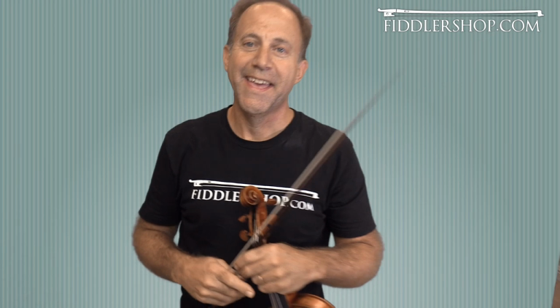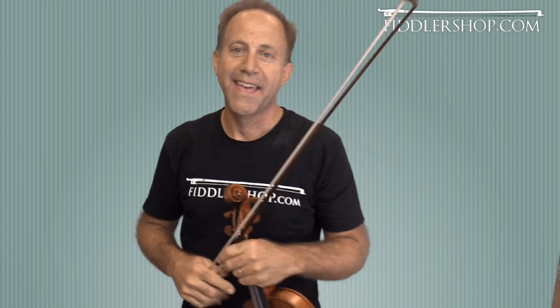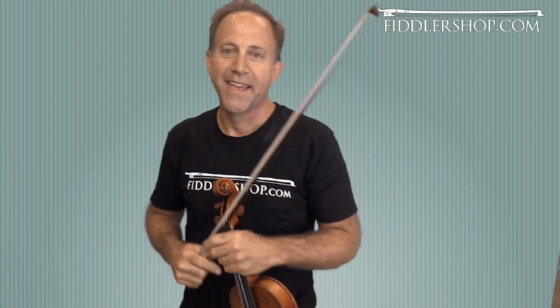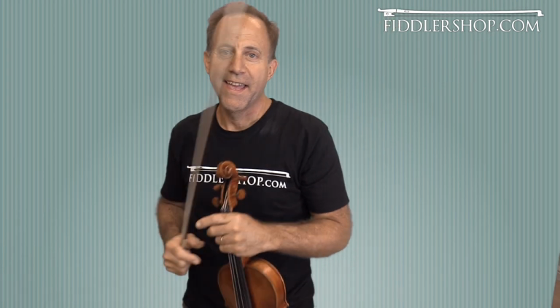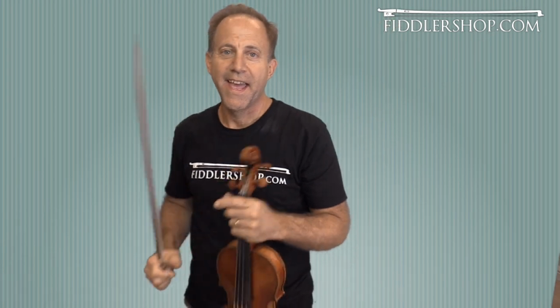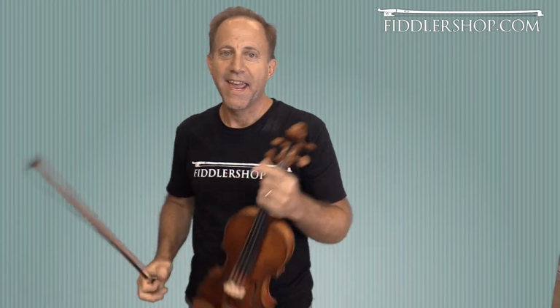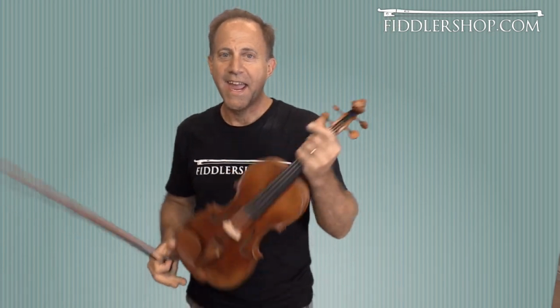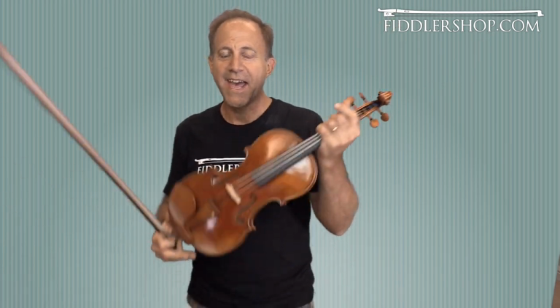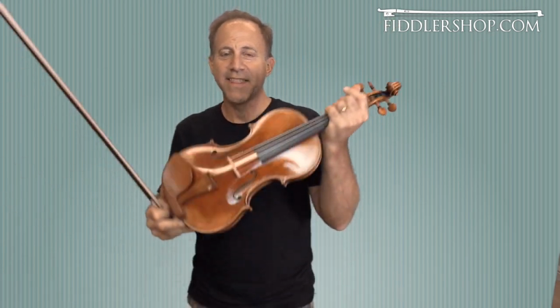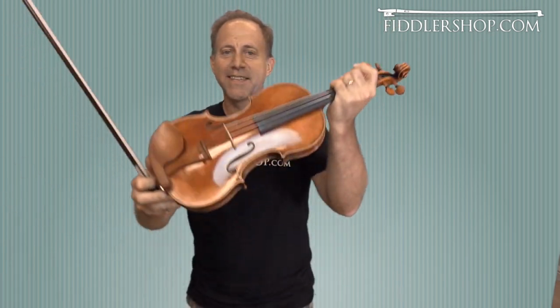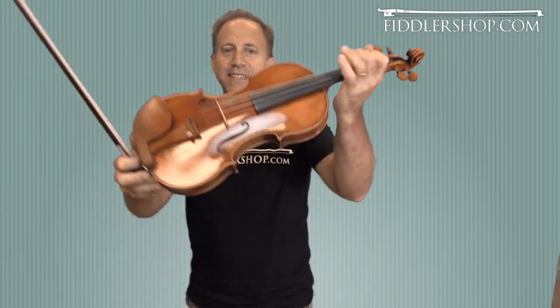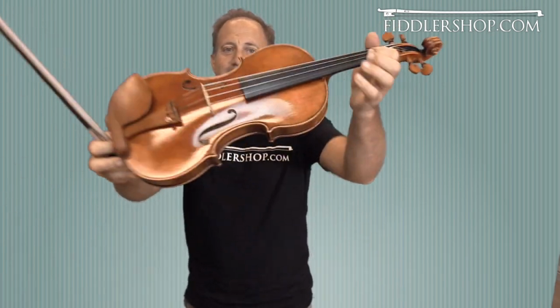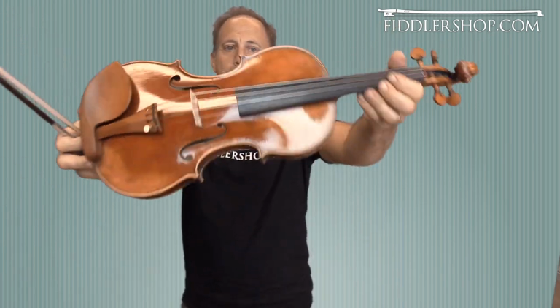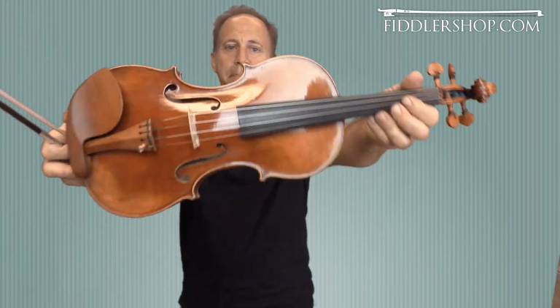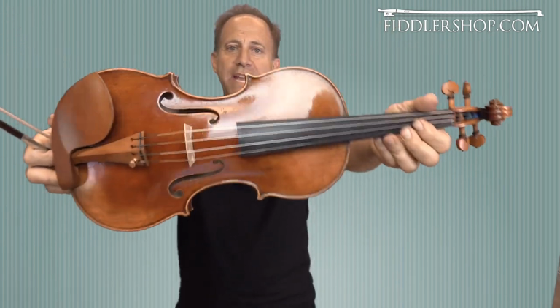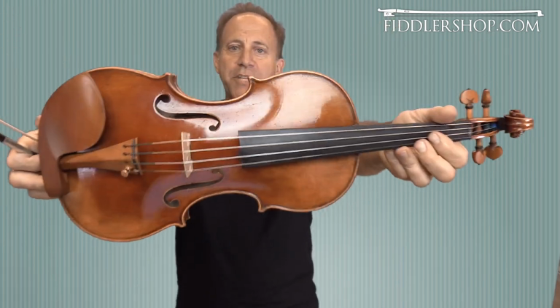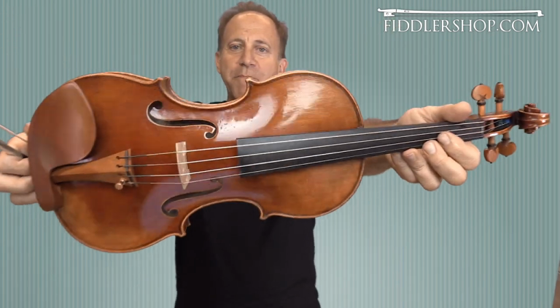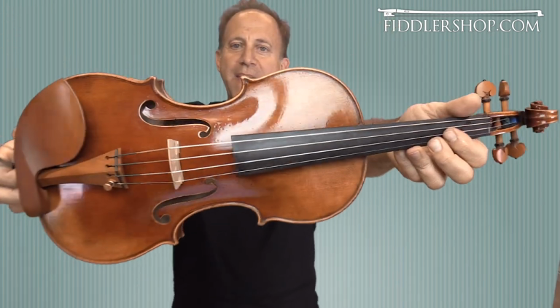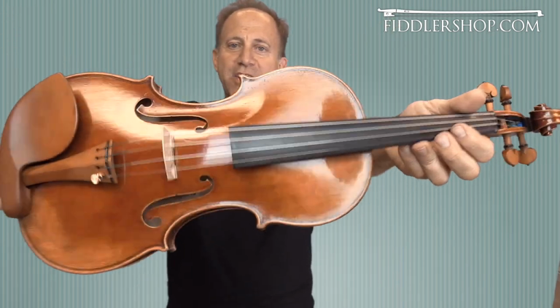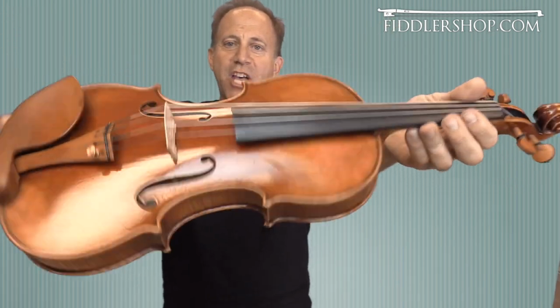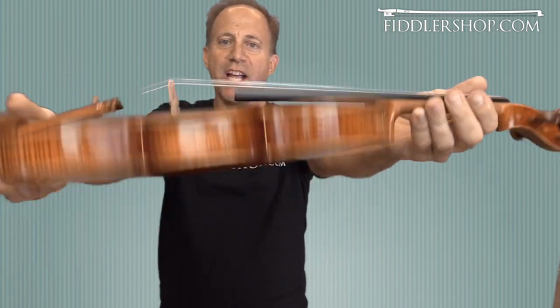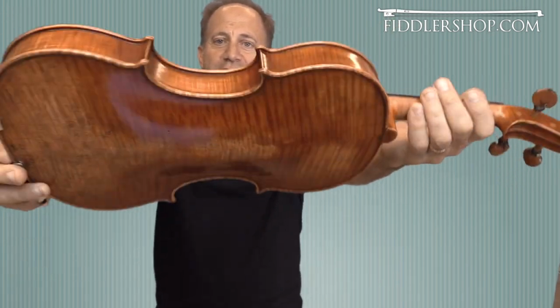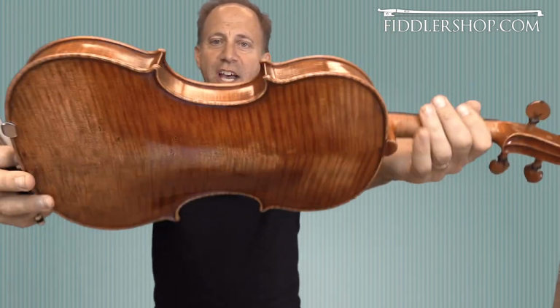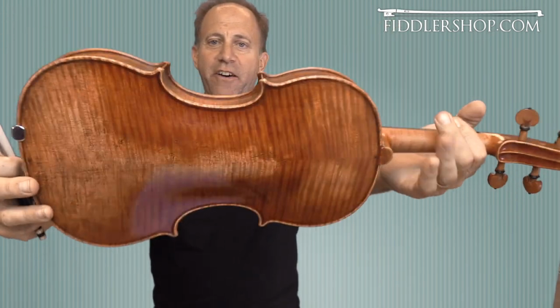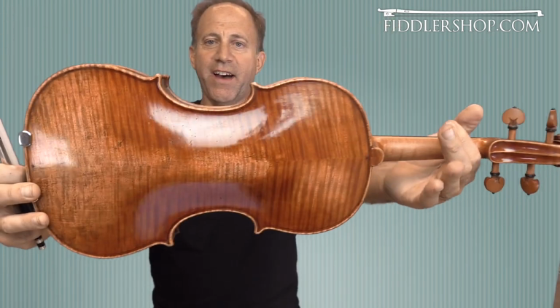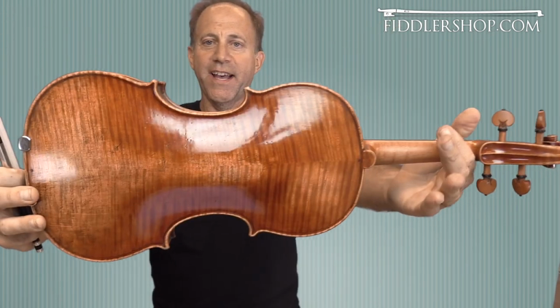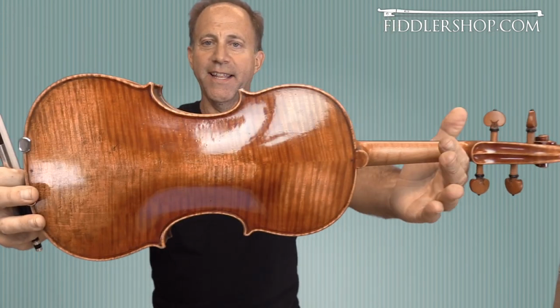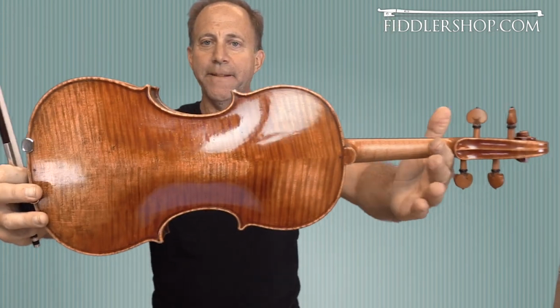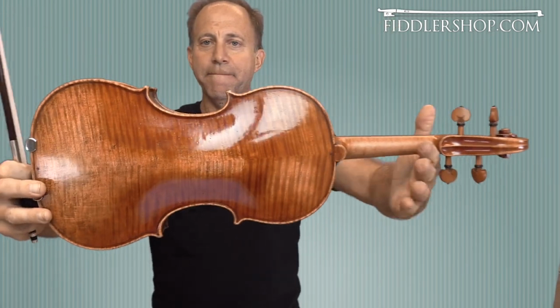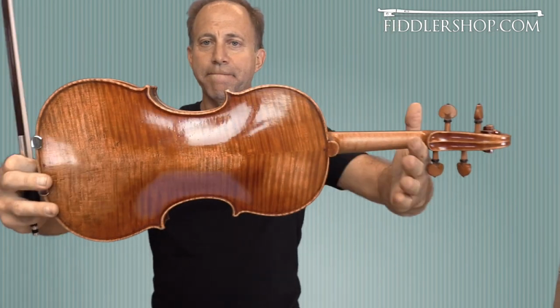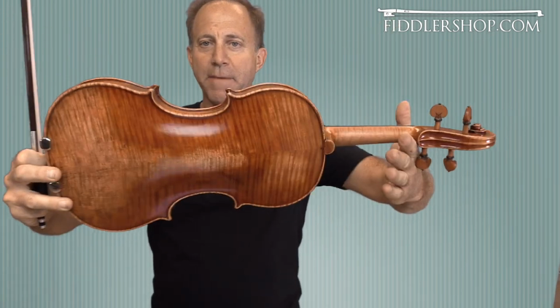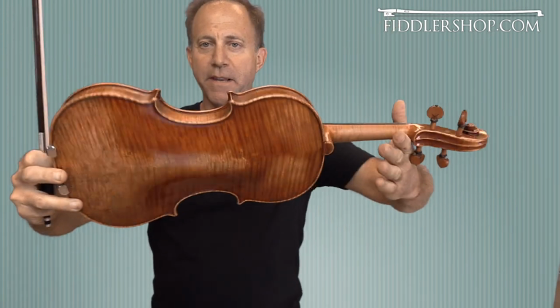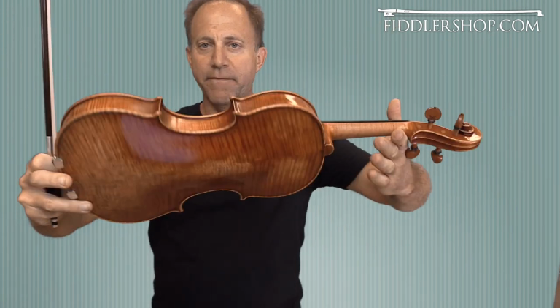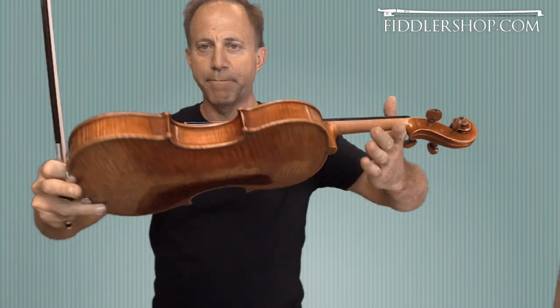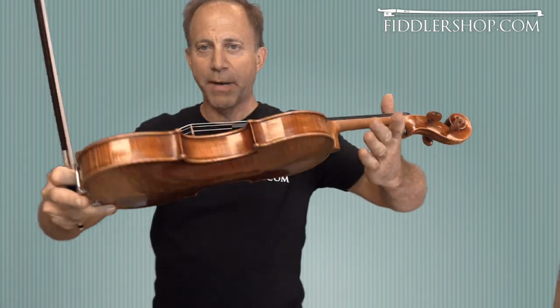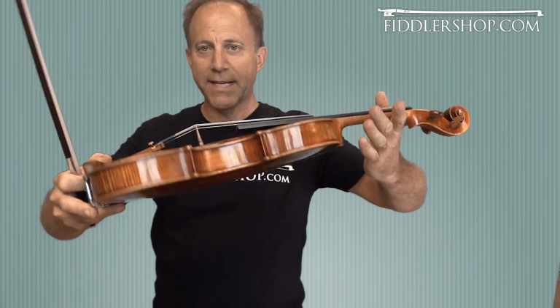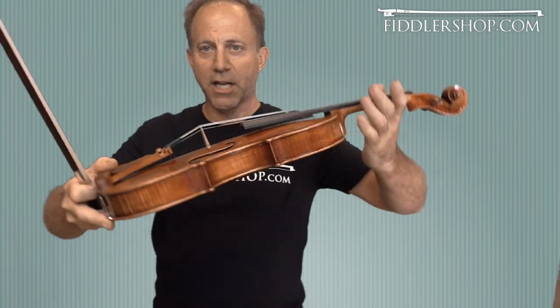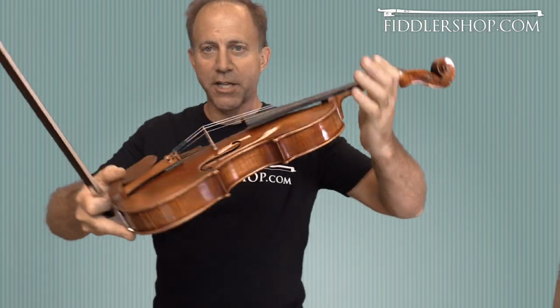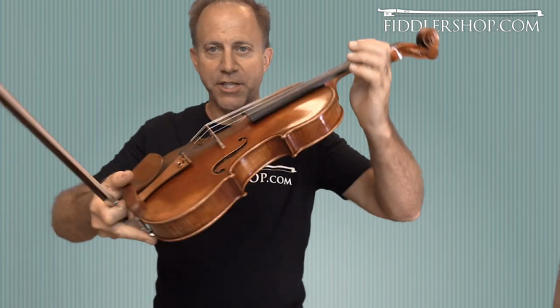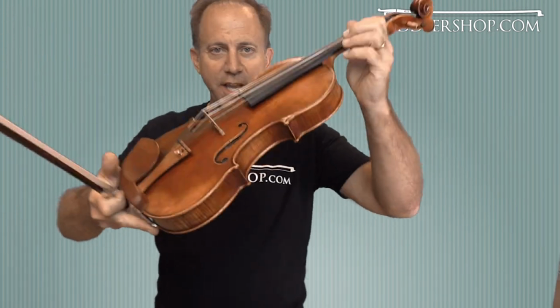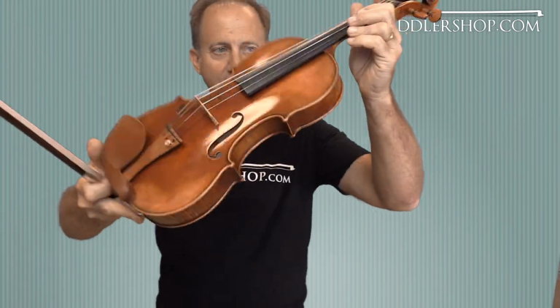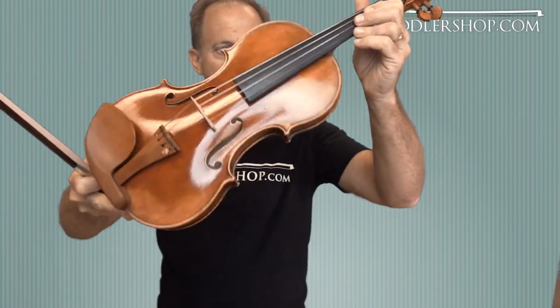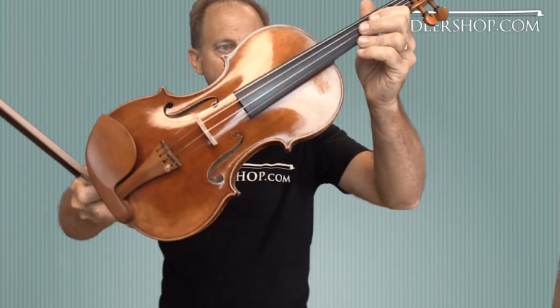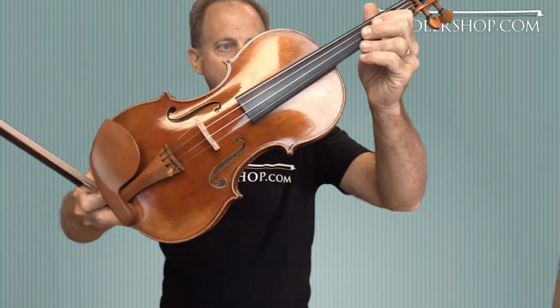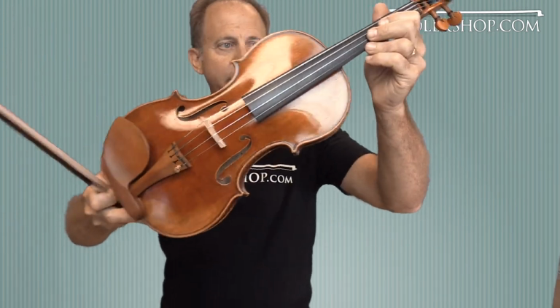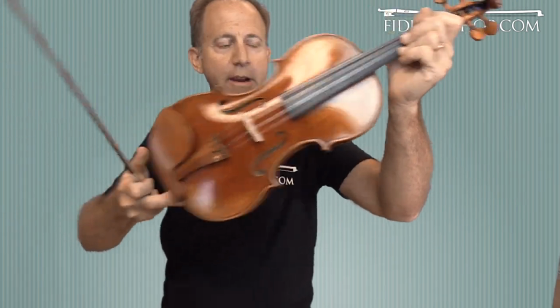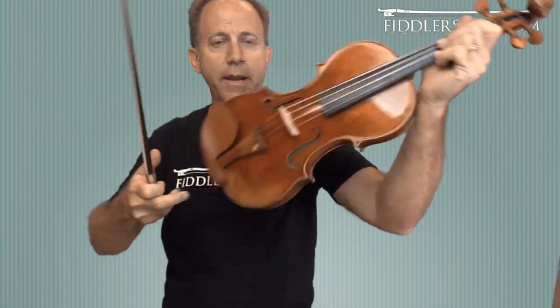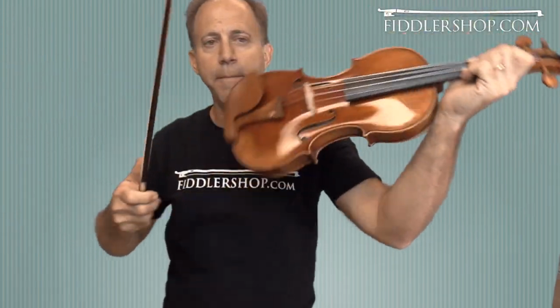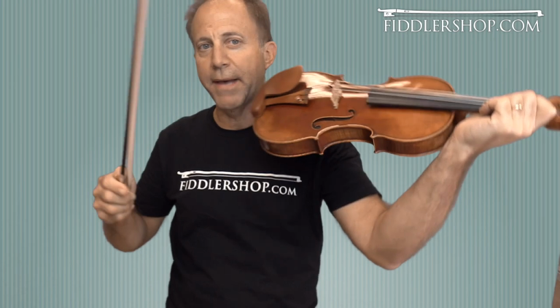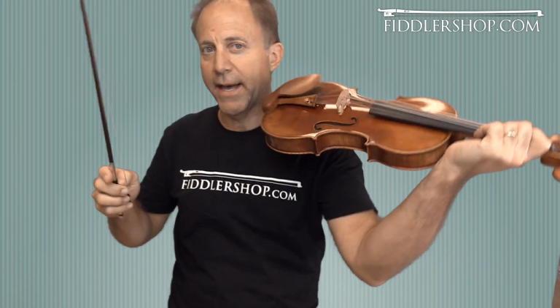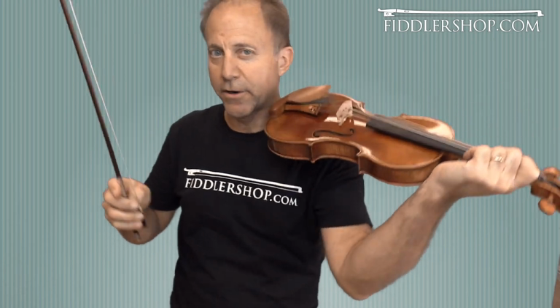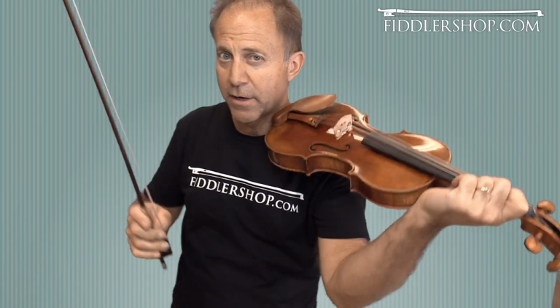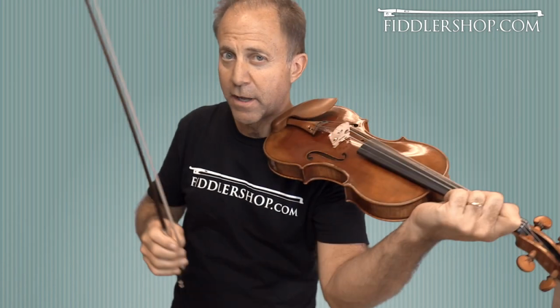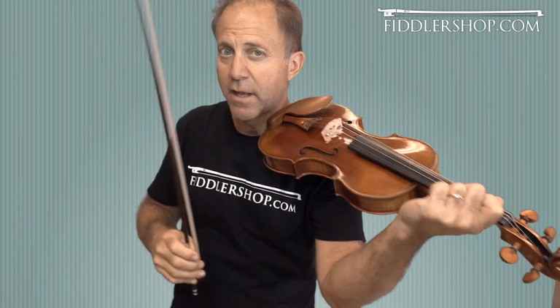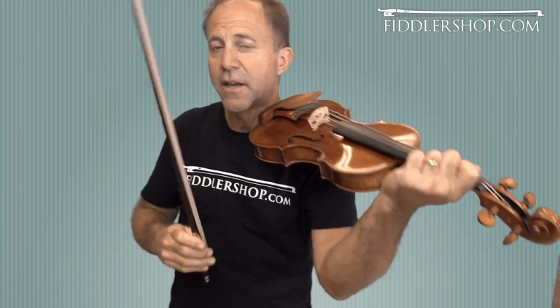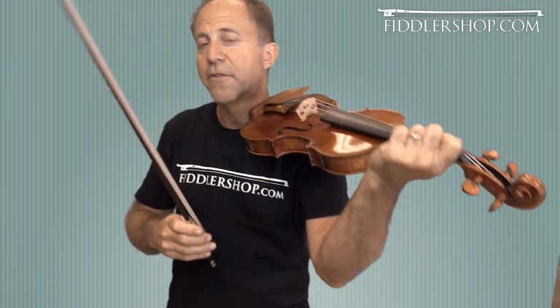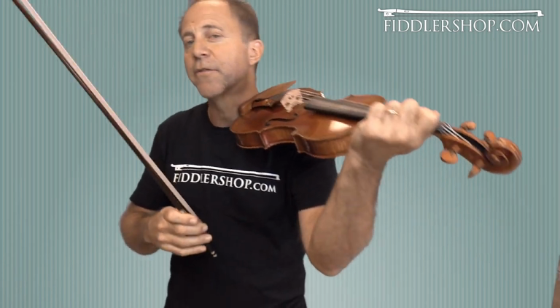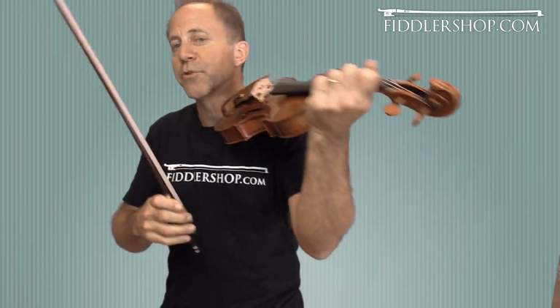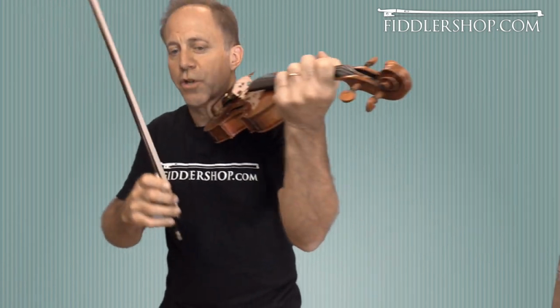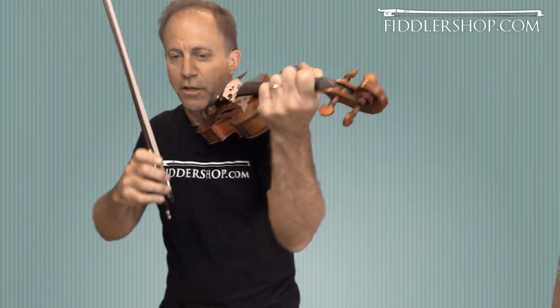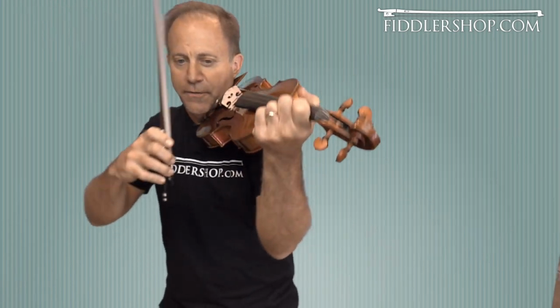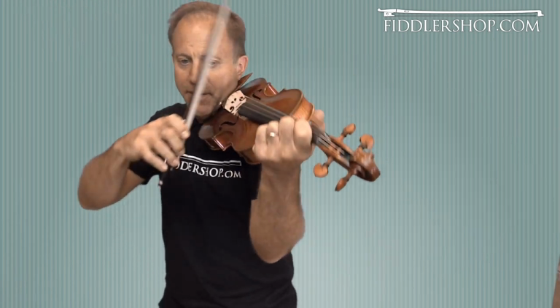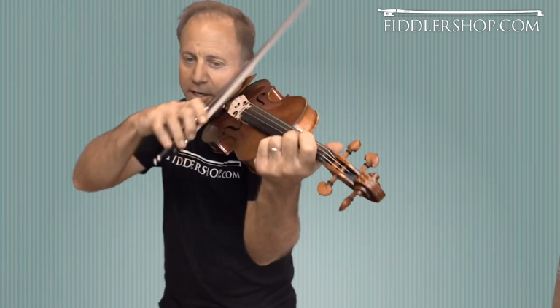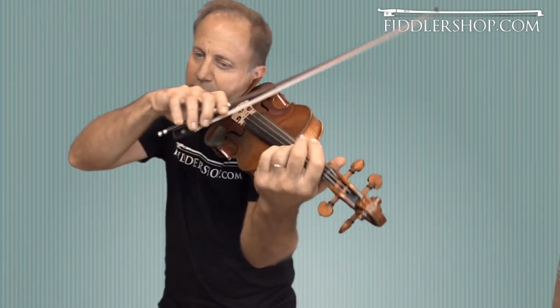Hey, and this is the Benchmade Scott Chow Violin — the Scott Chow Stradivari pattern from start to finish.